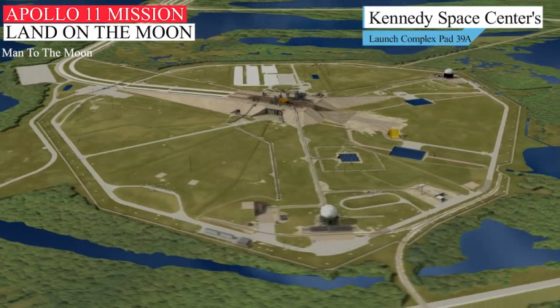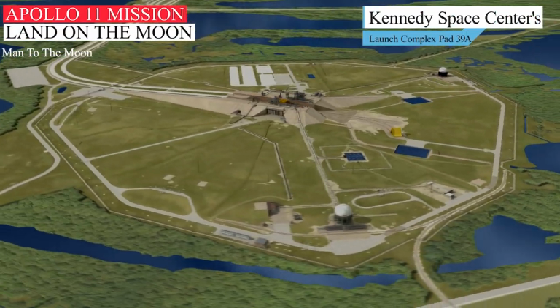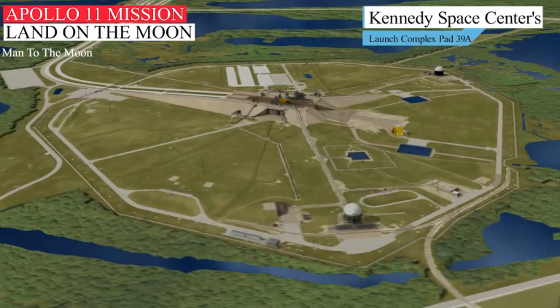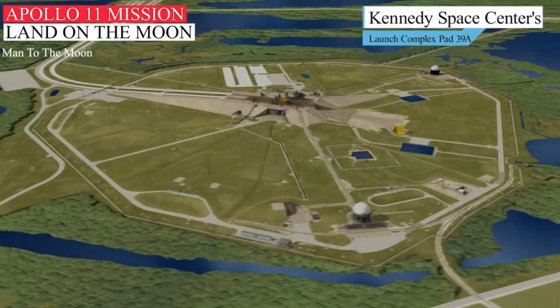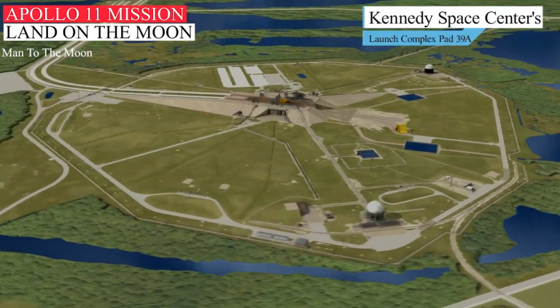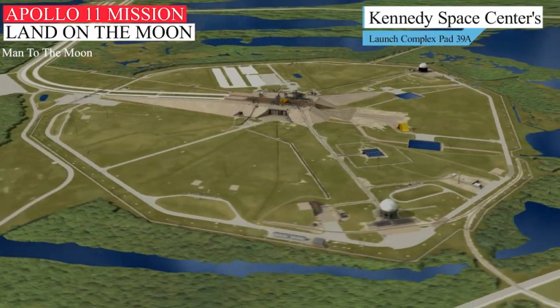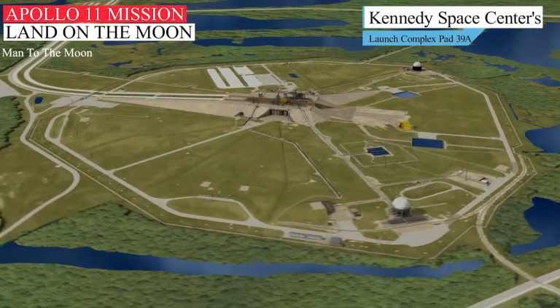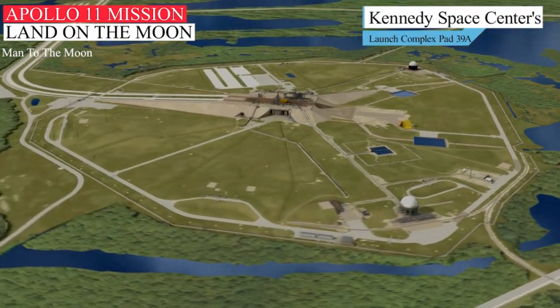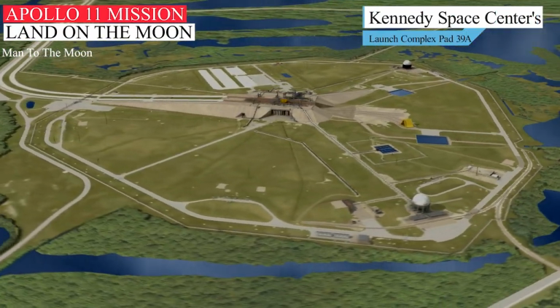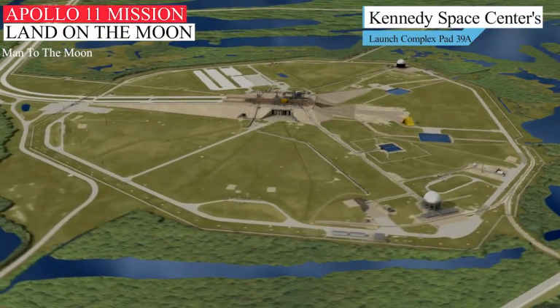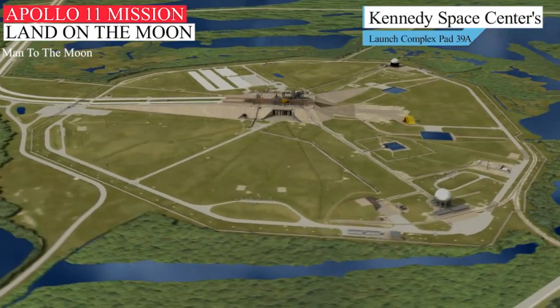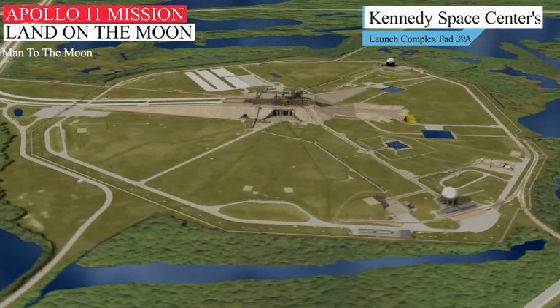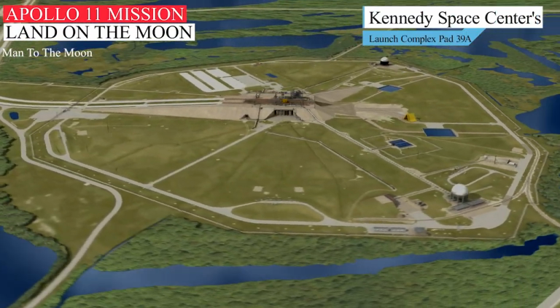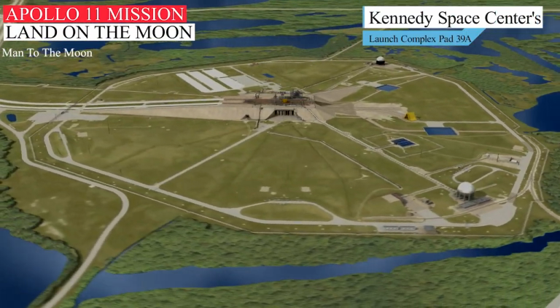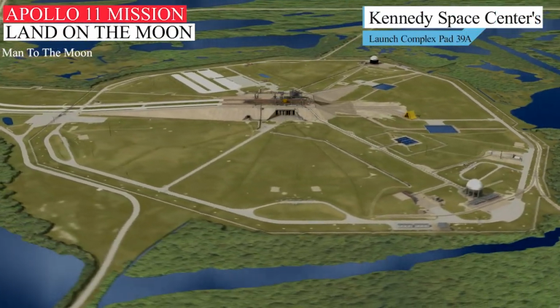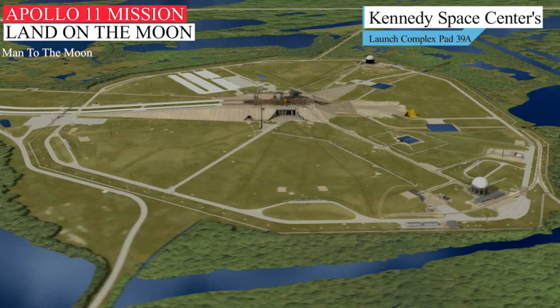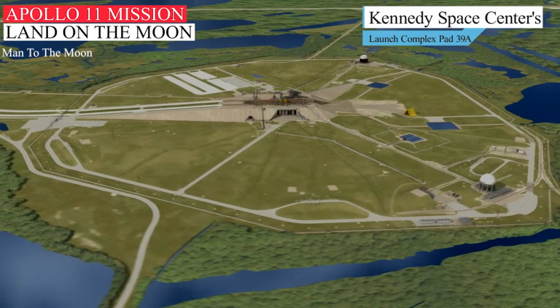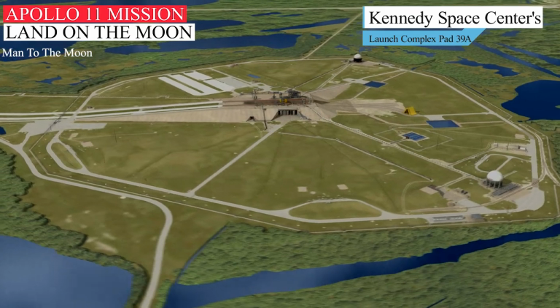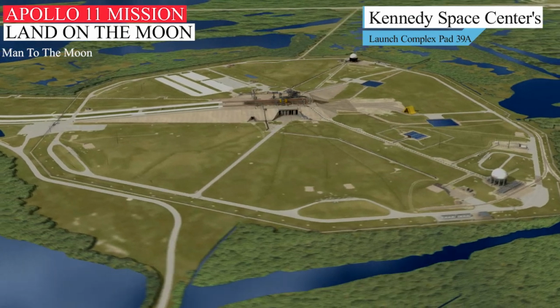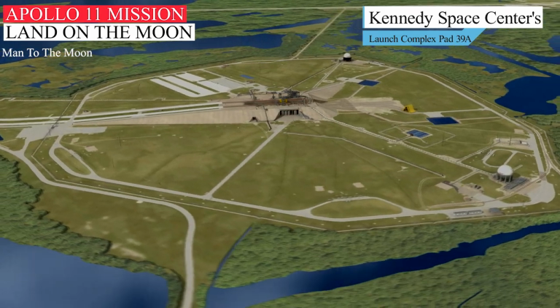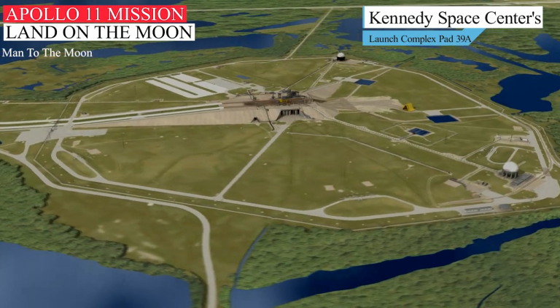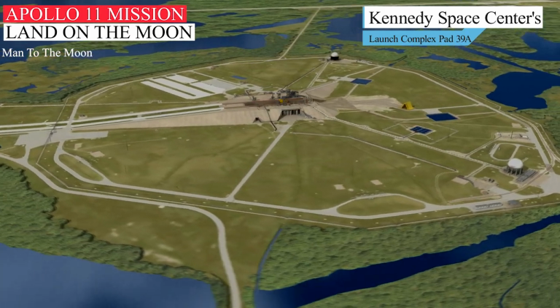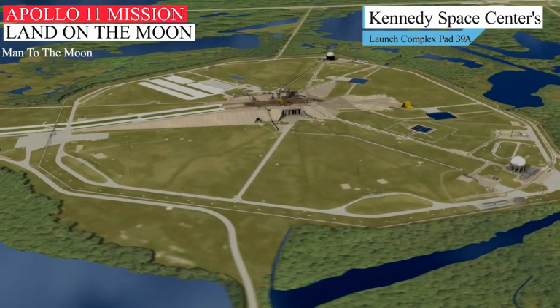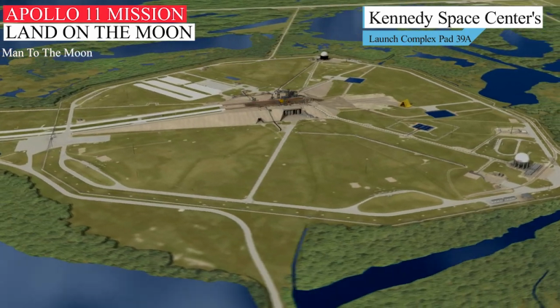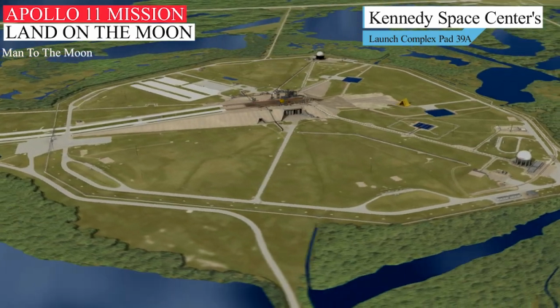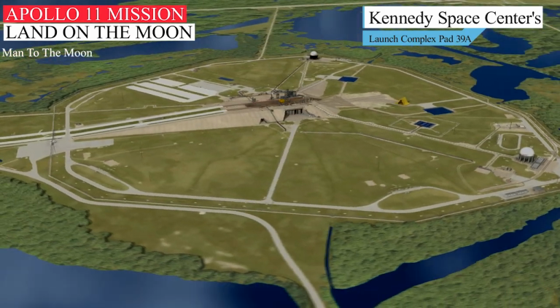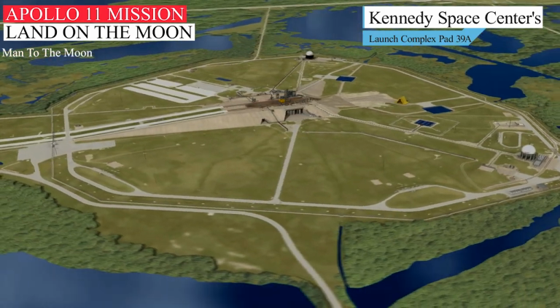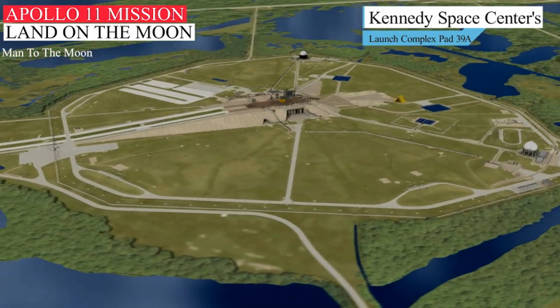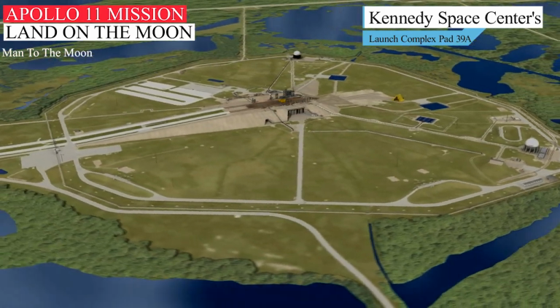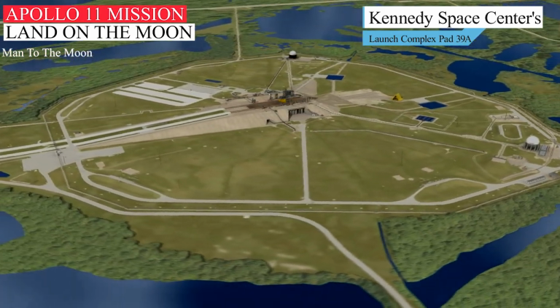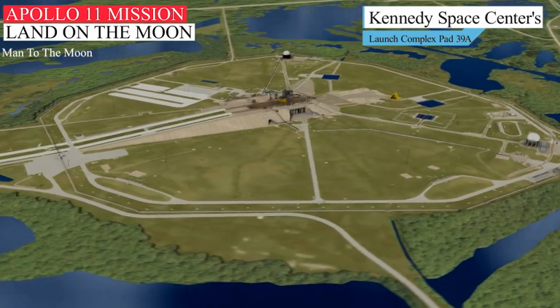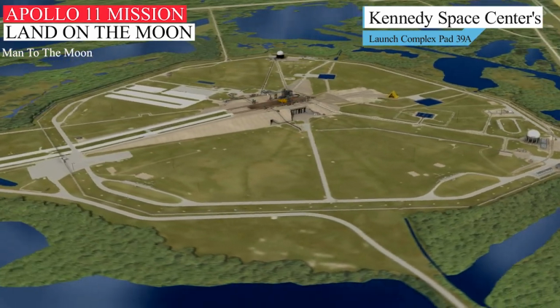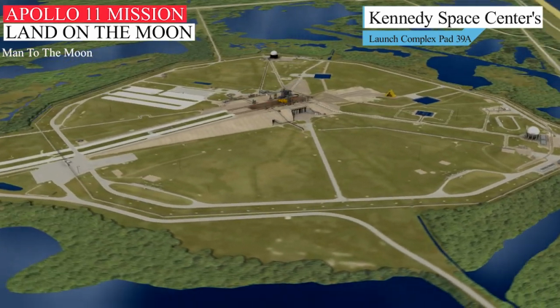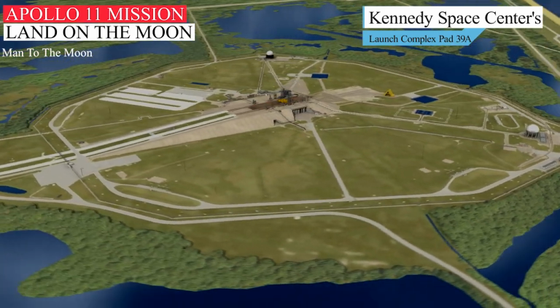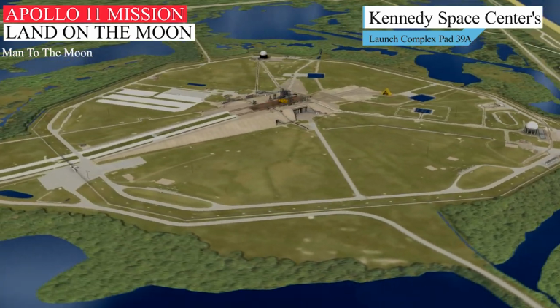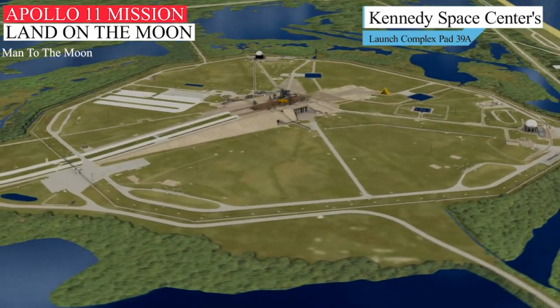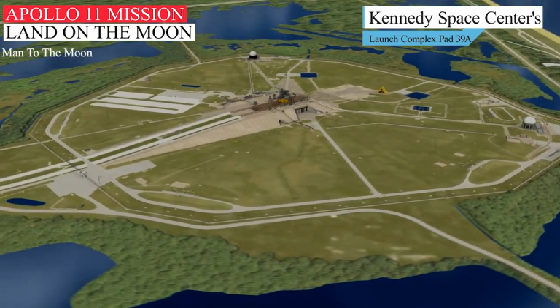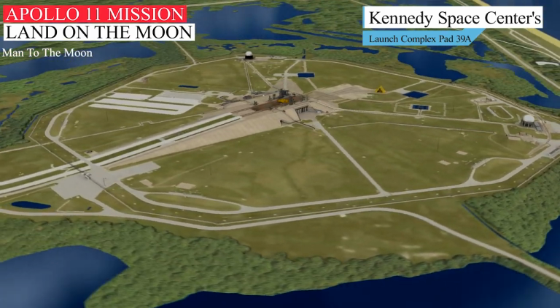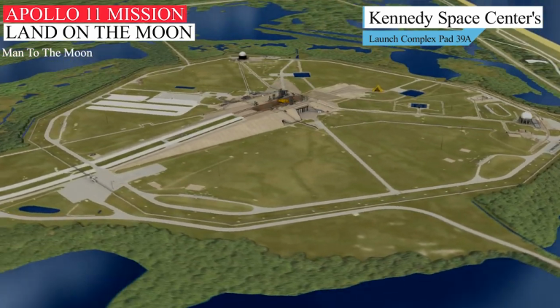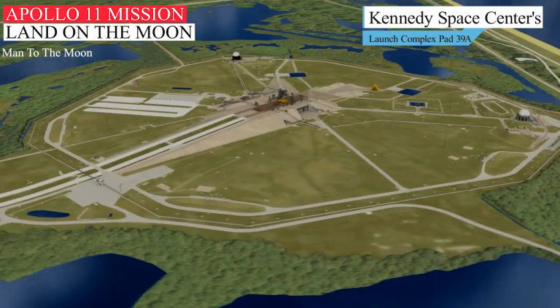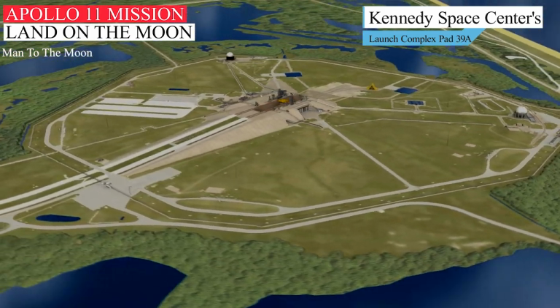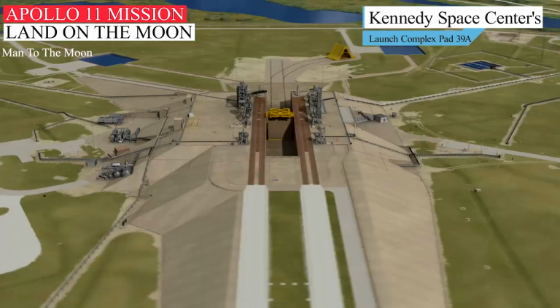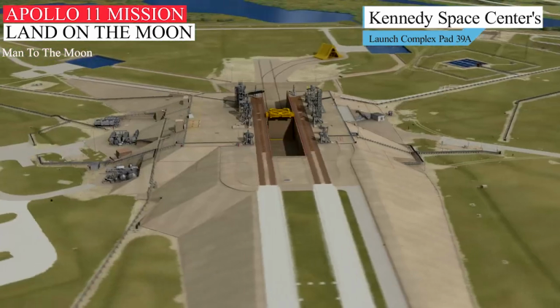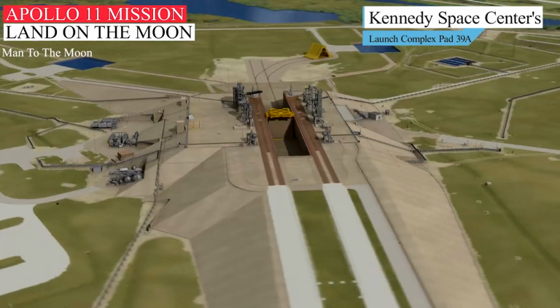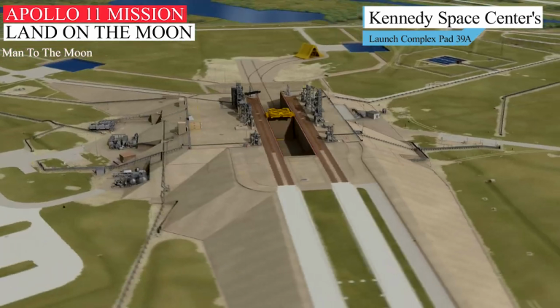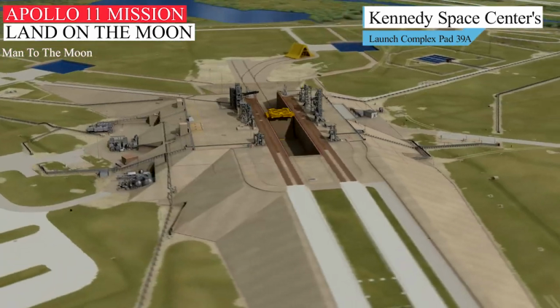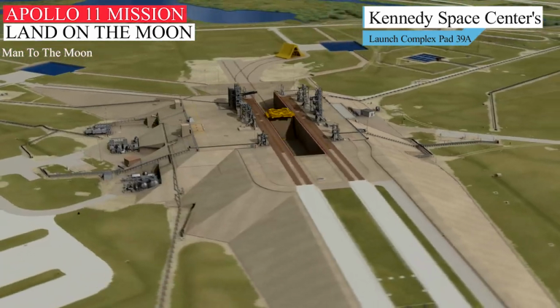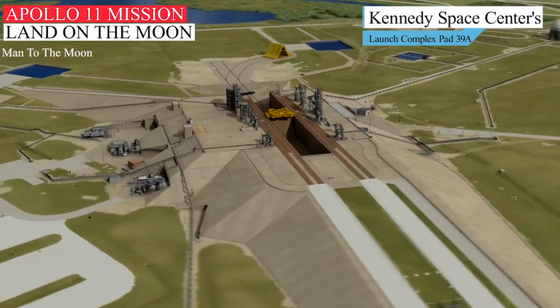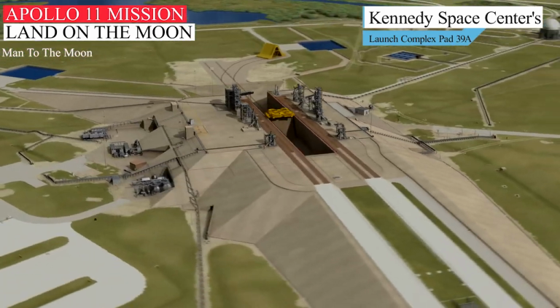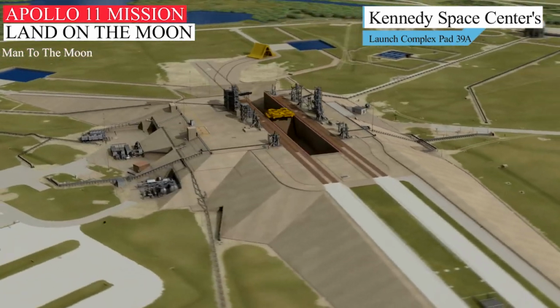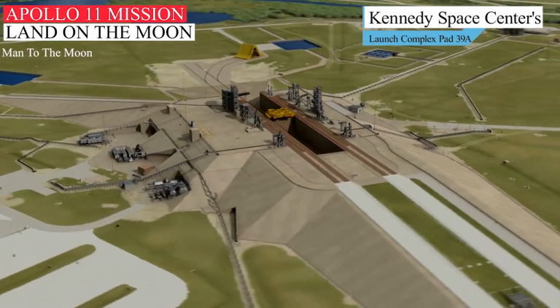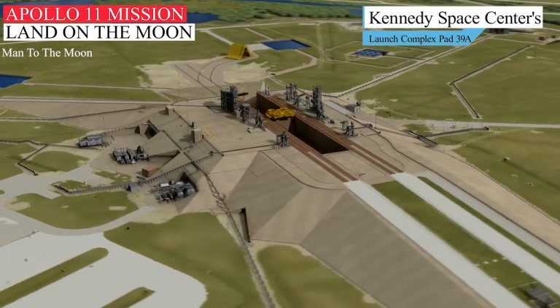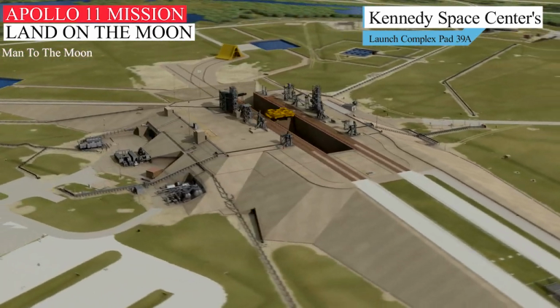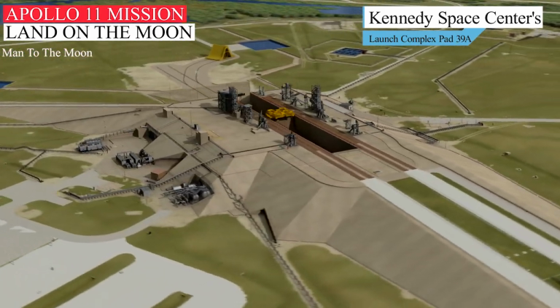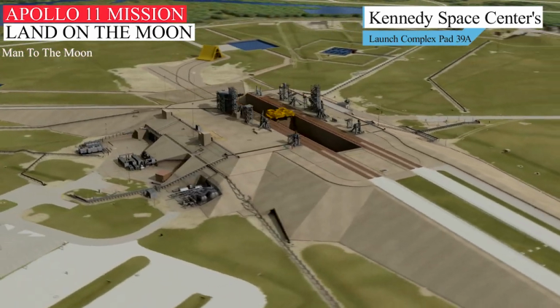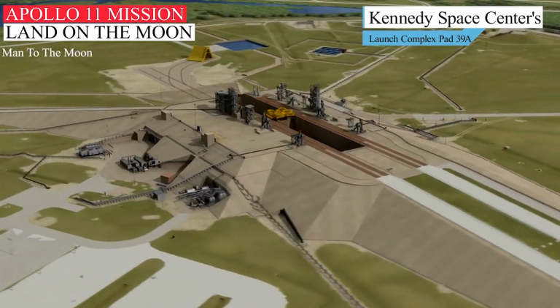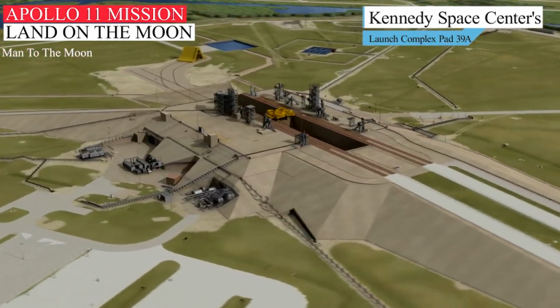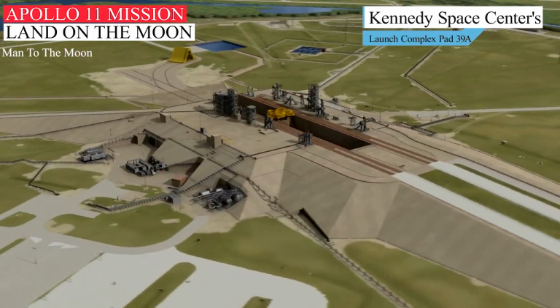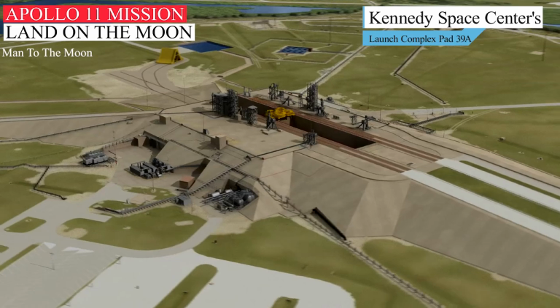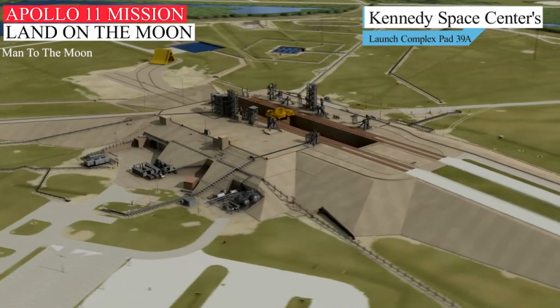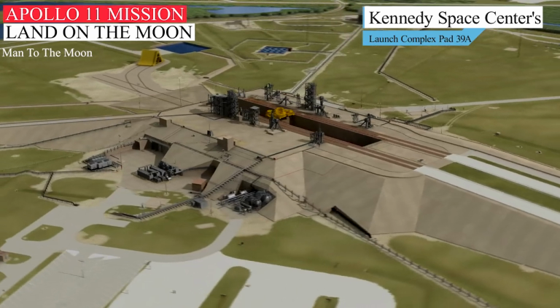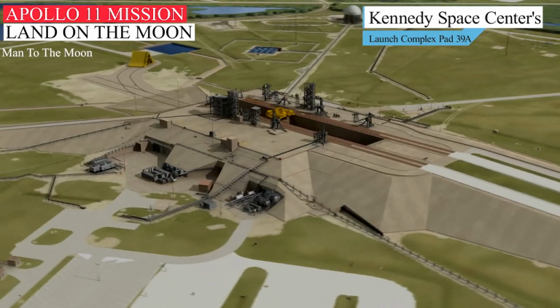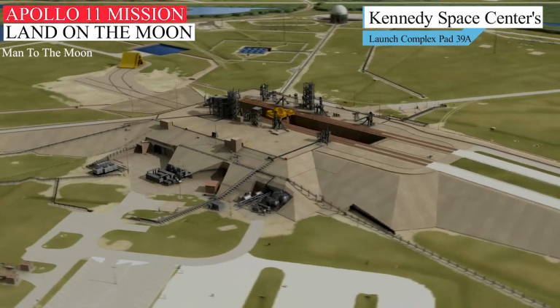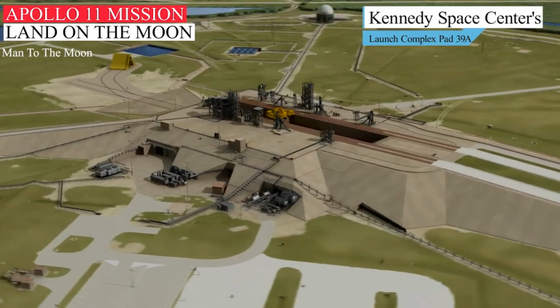Hi and welcome back to my YouTube channel. This video is about Apollo 11, the space mission that brought the first humans to the moon.